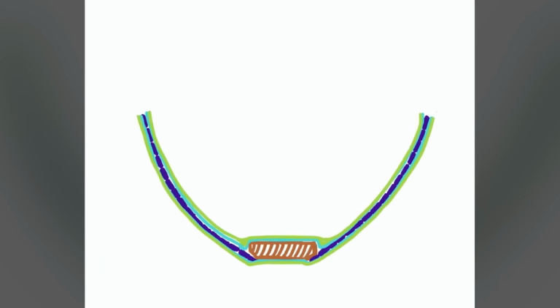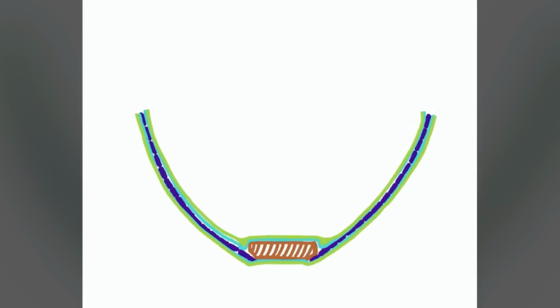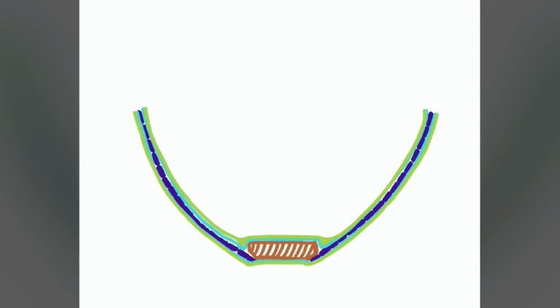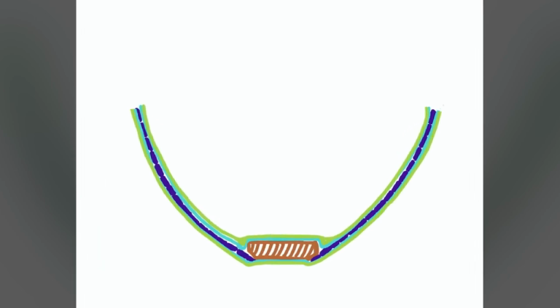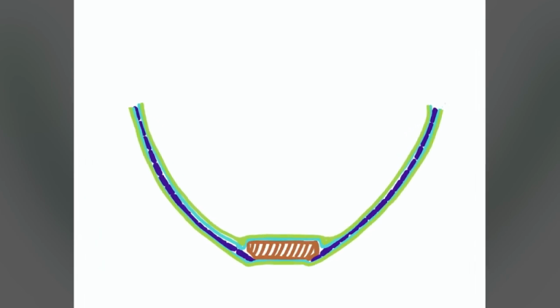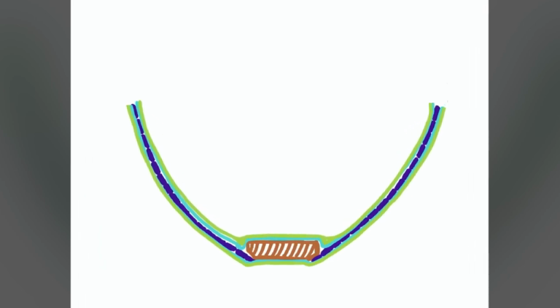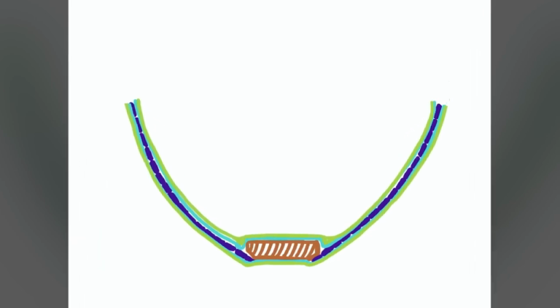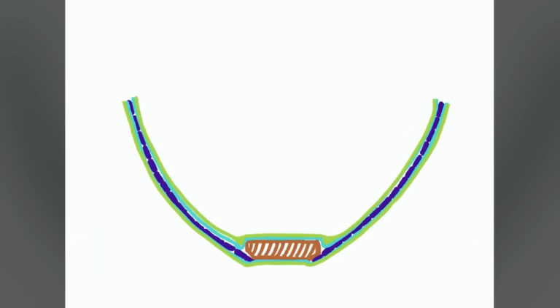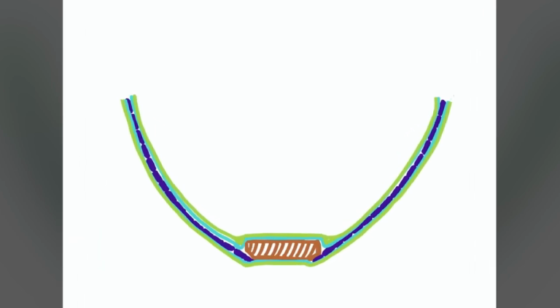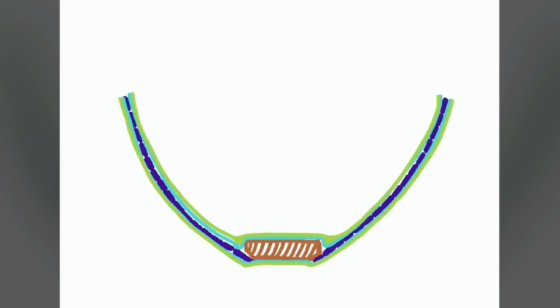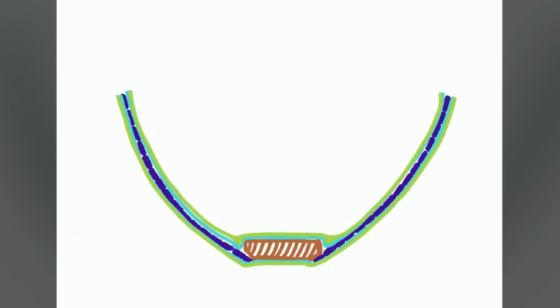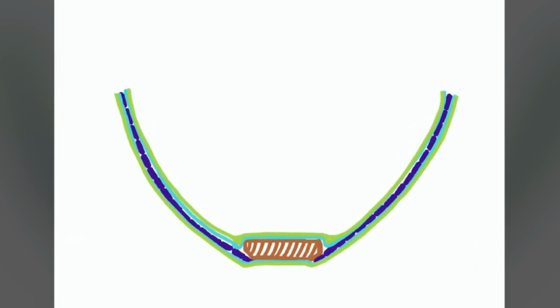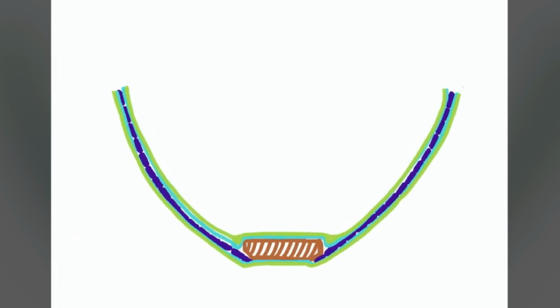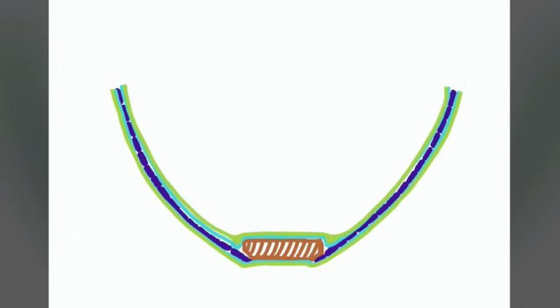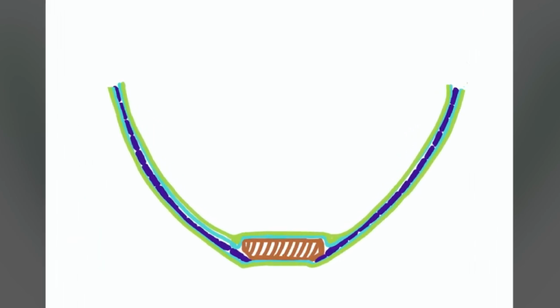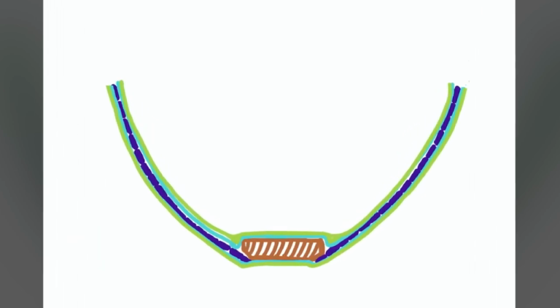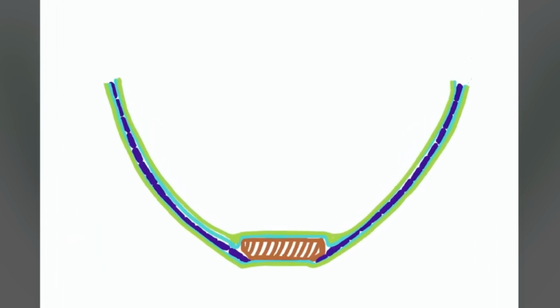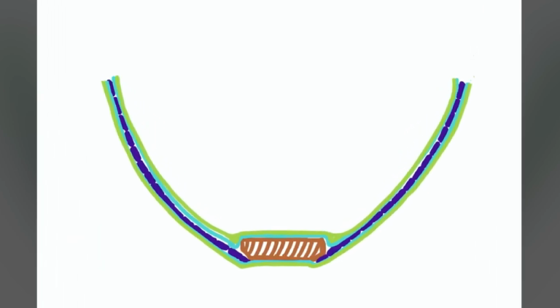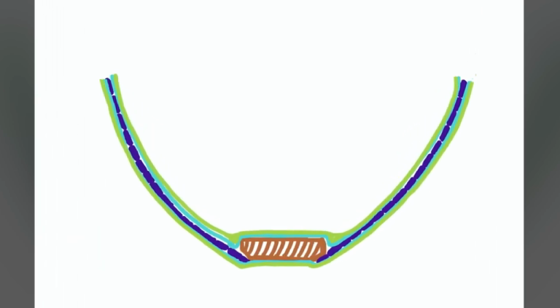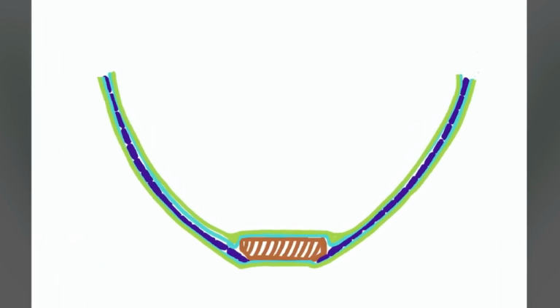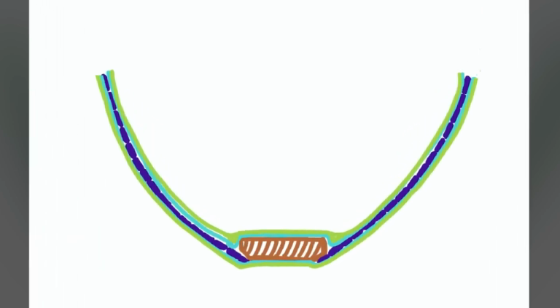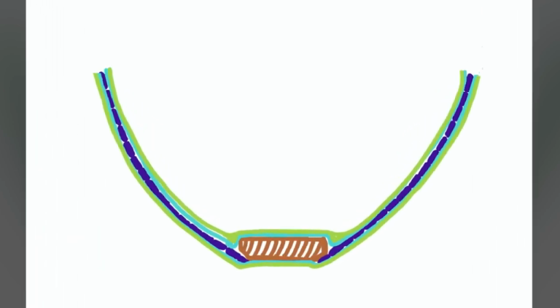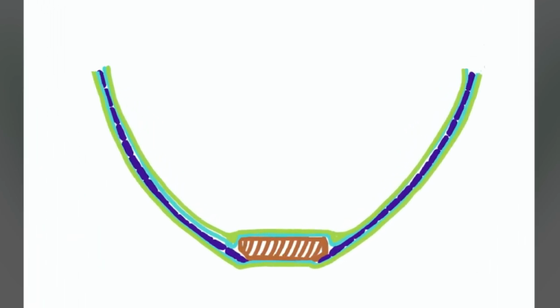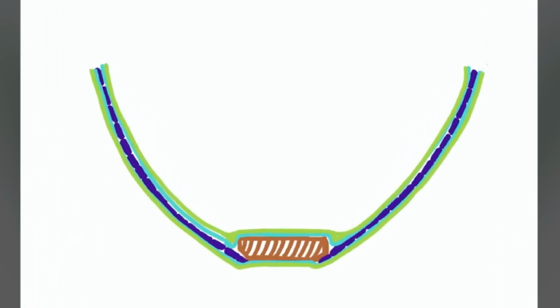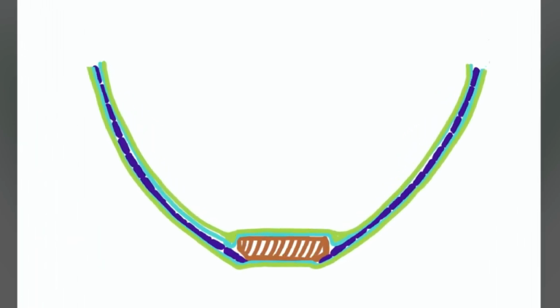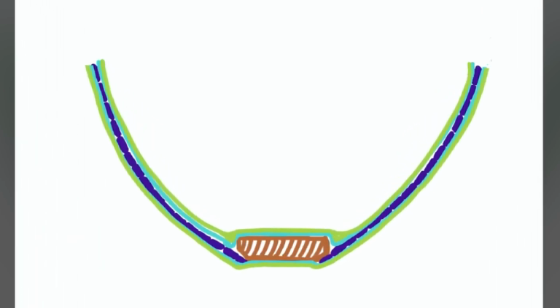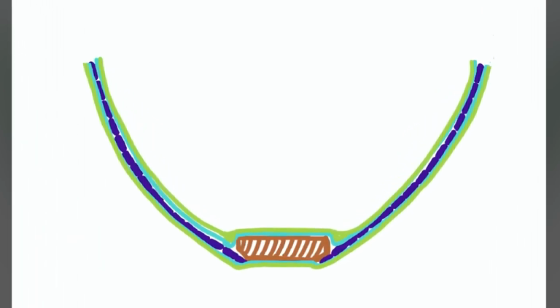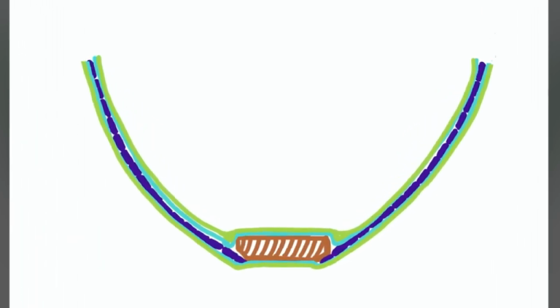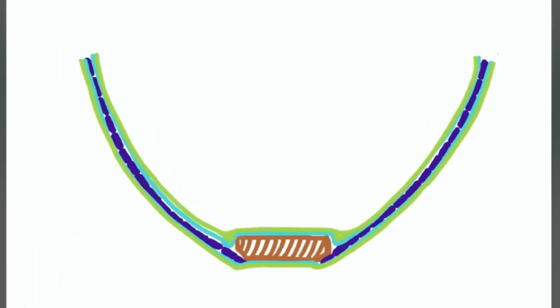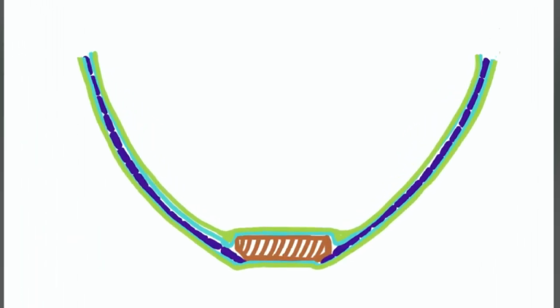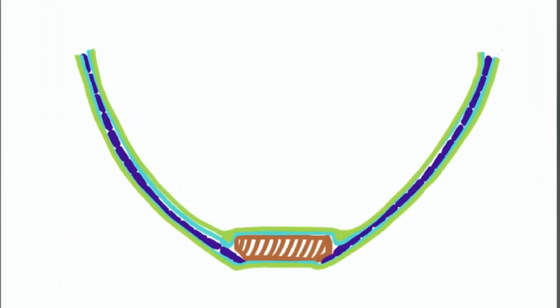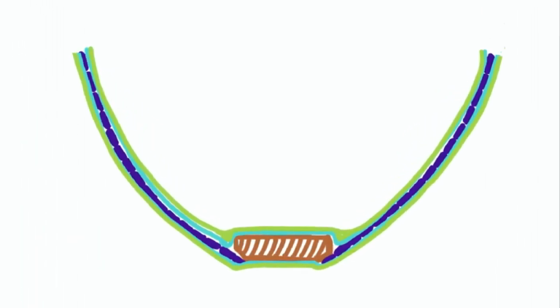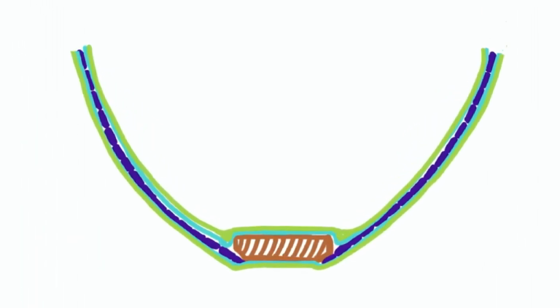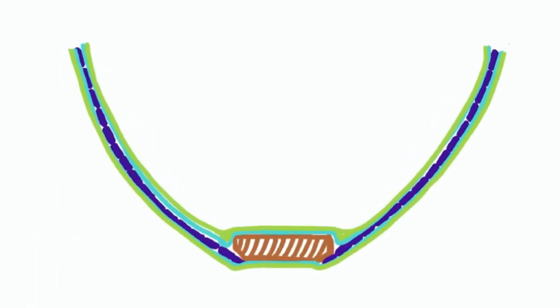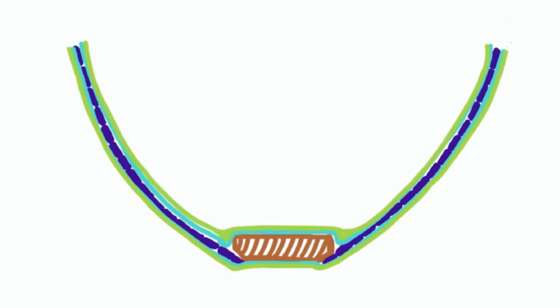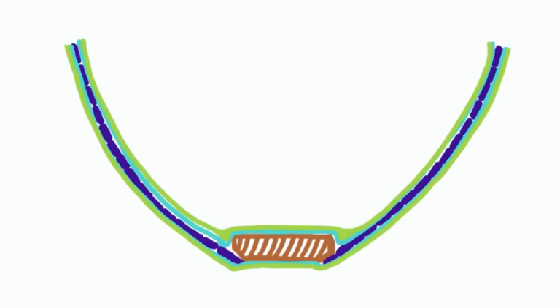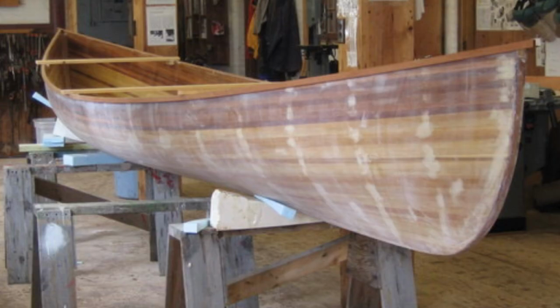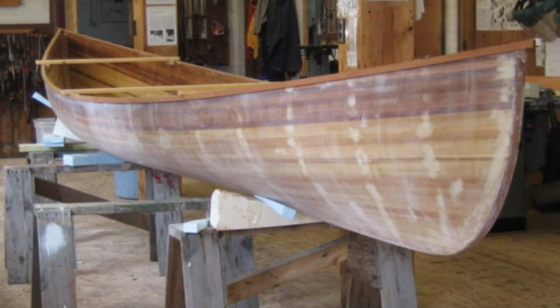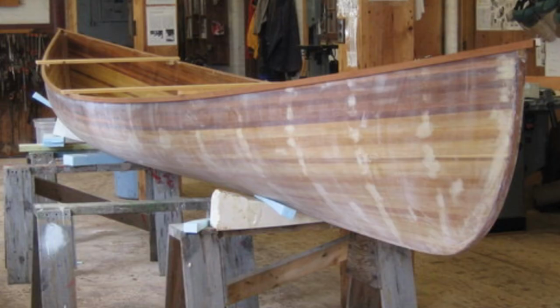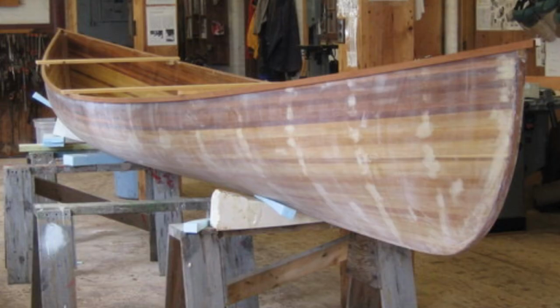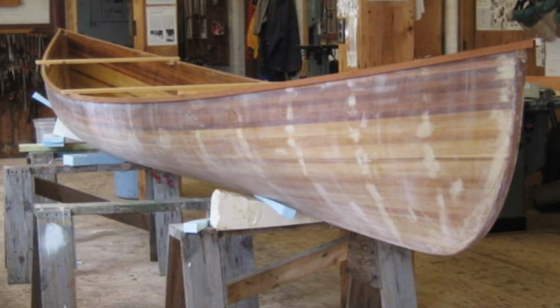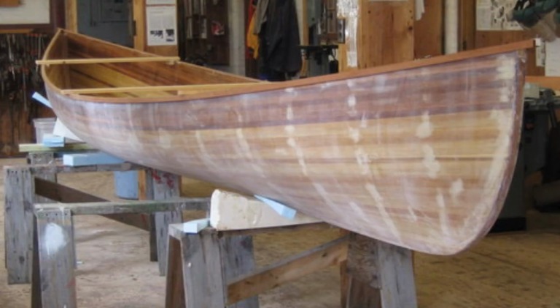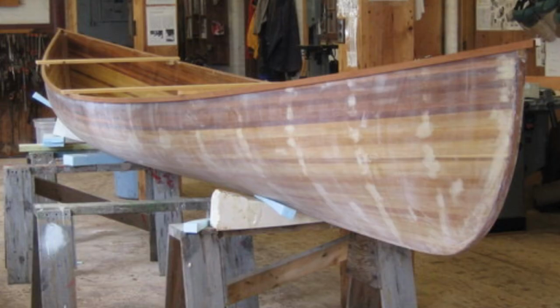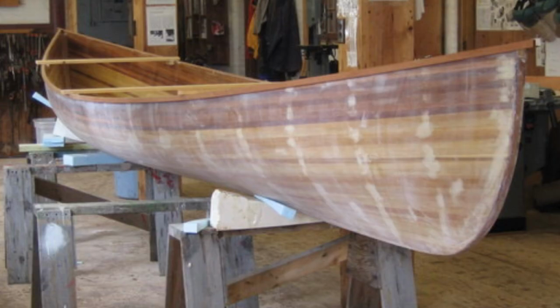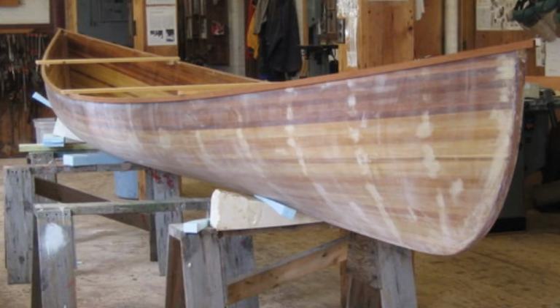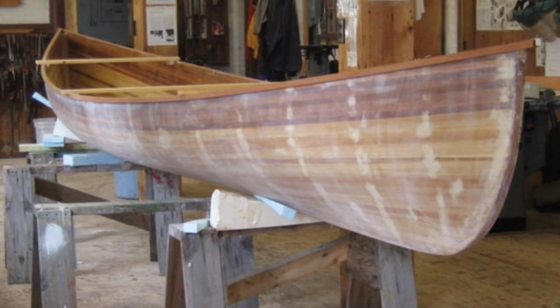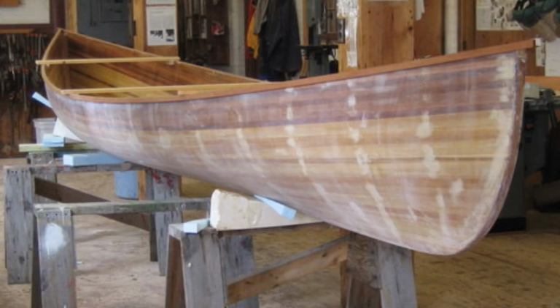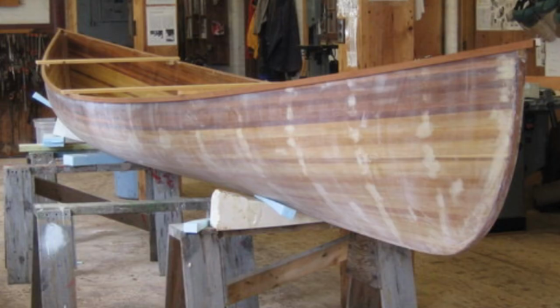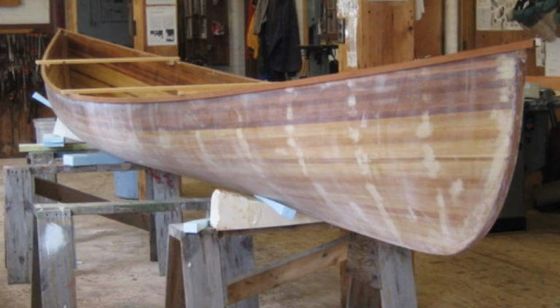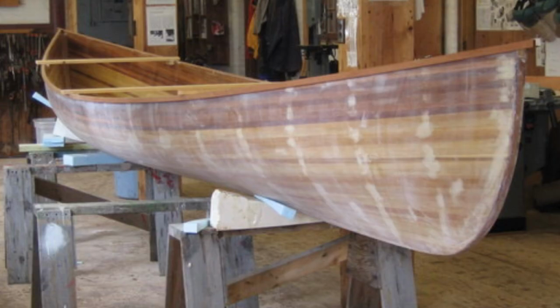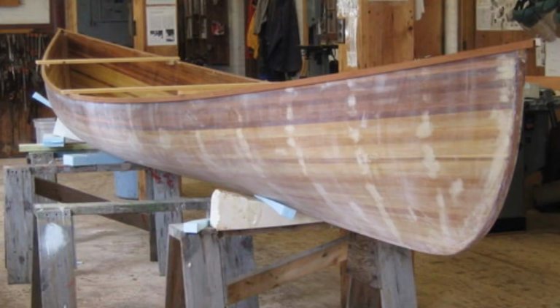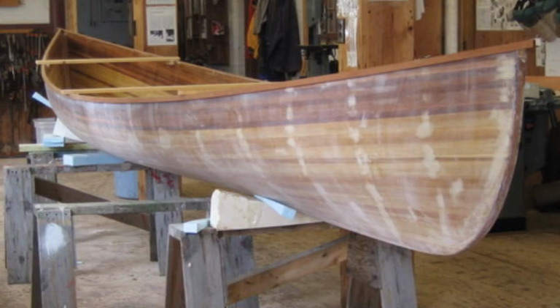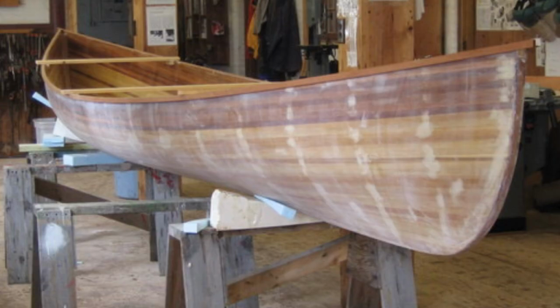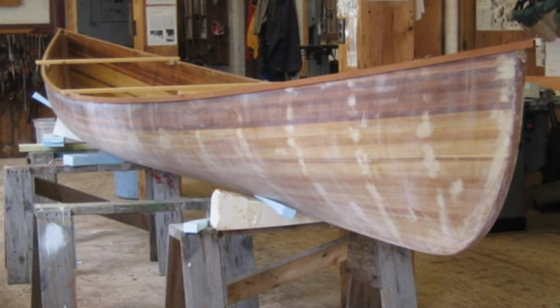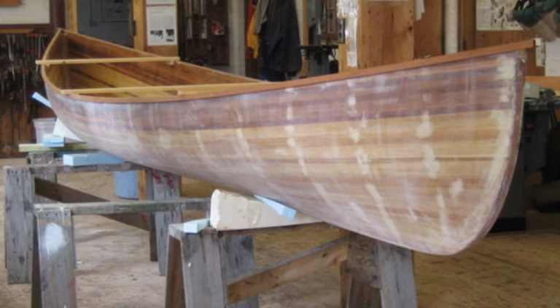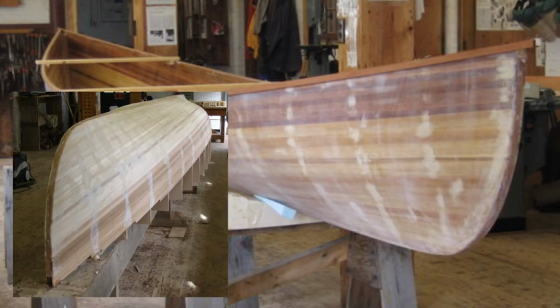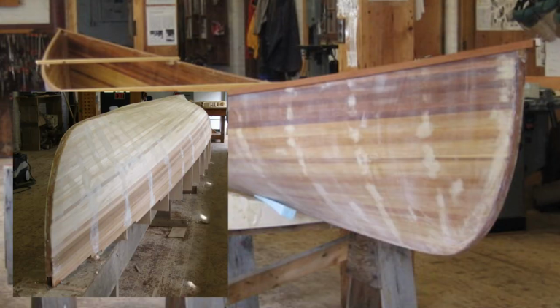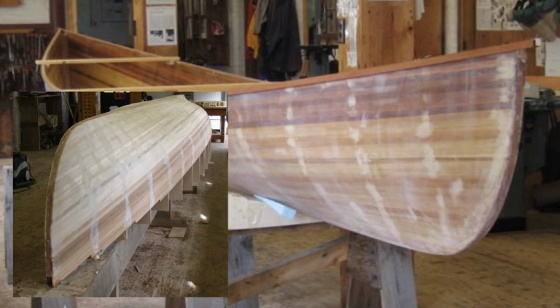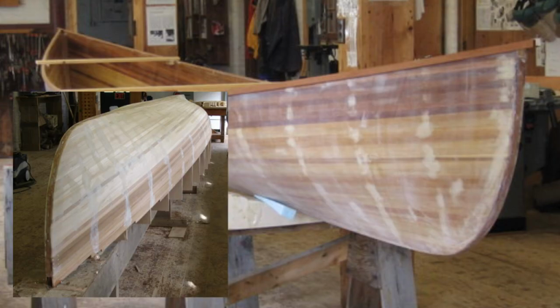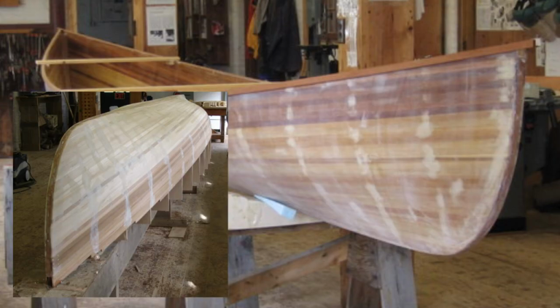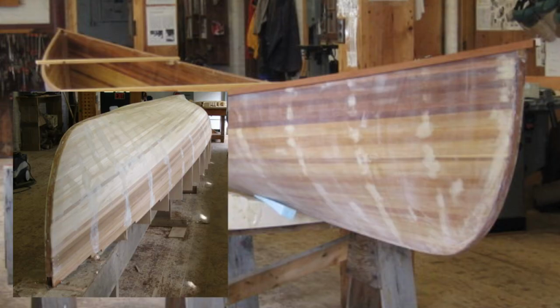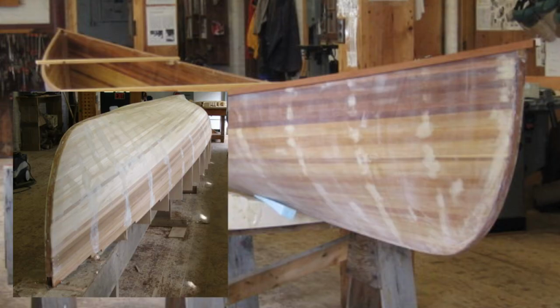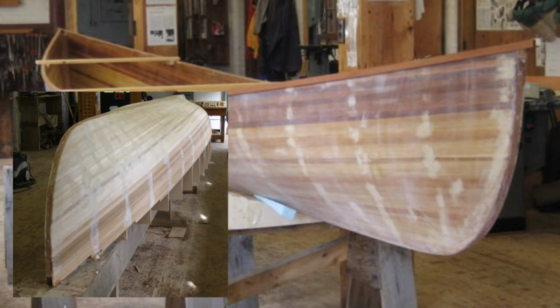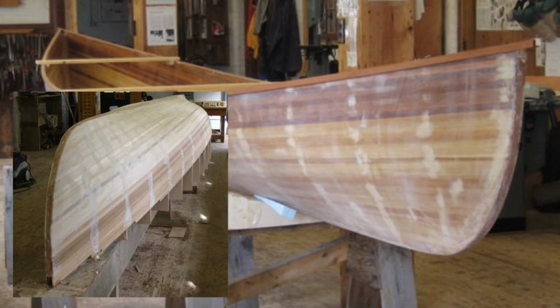Sounds easy, doesn't it? It may be a bit more complicated than I've illustrated here. This process creates a very sturdy, light hull.